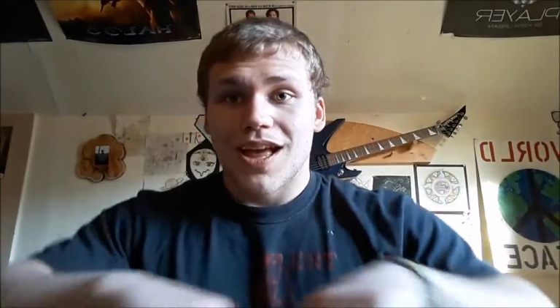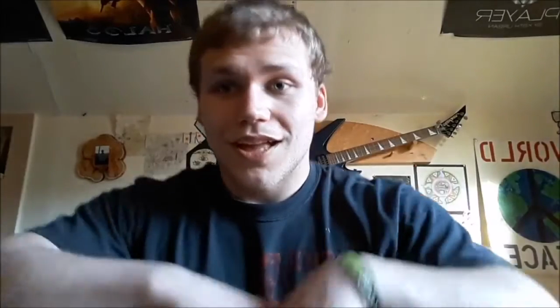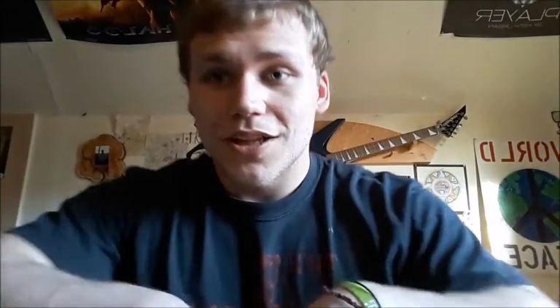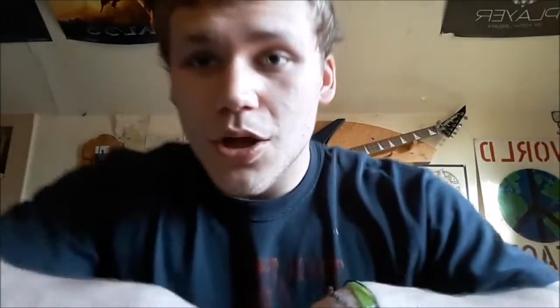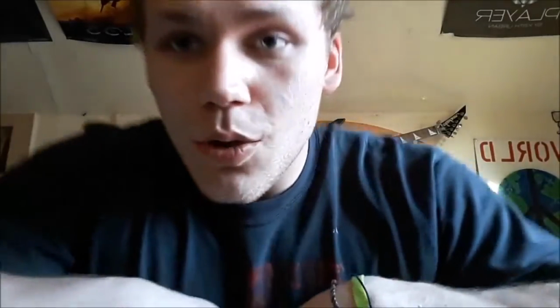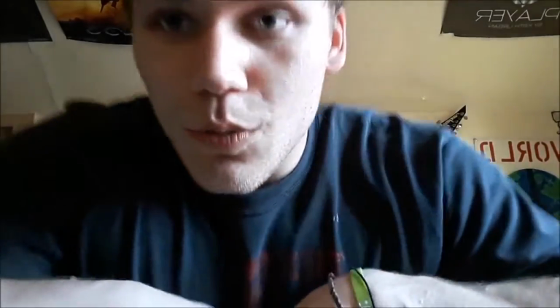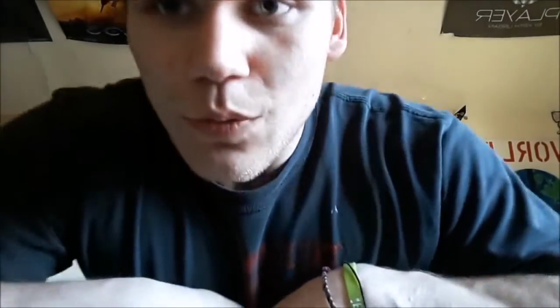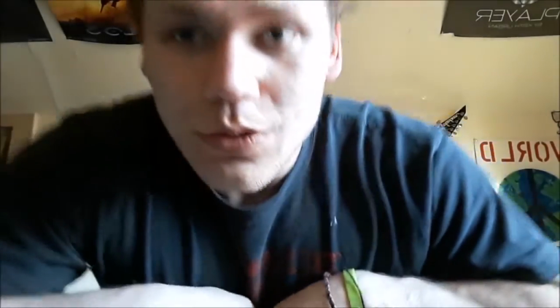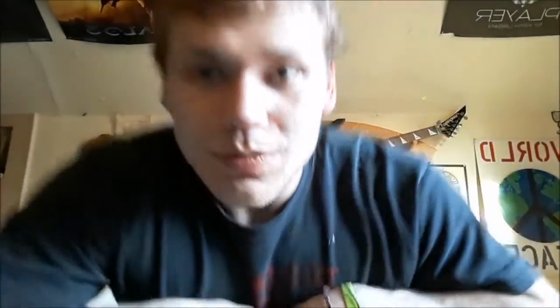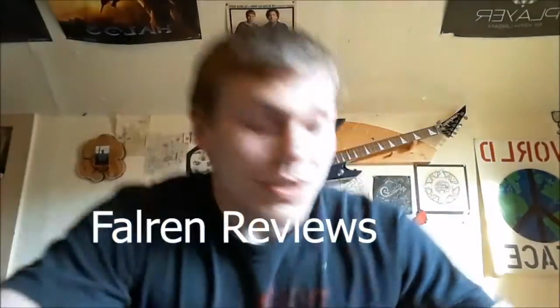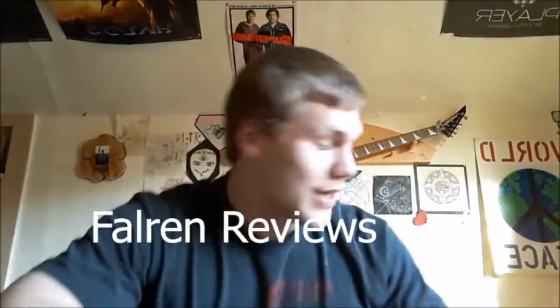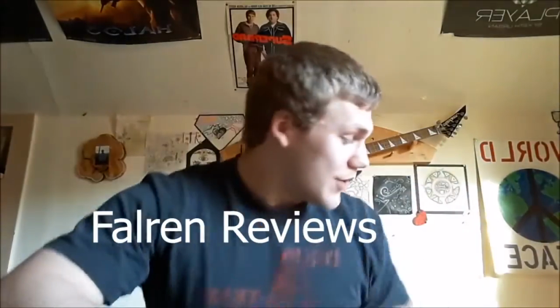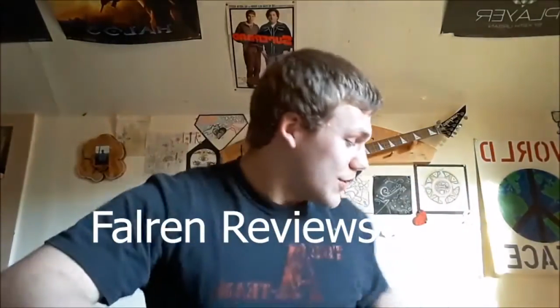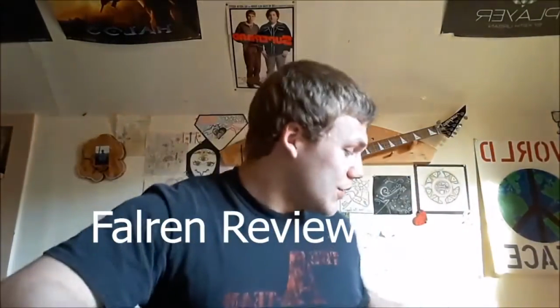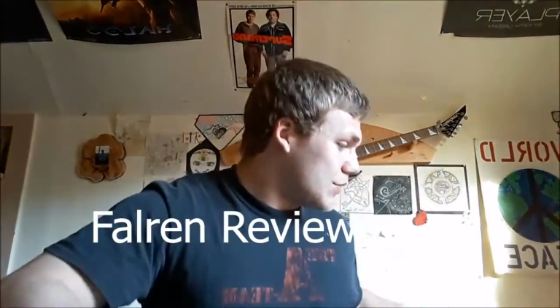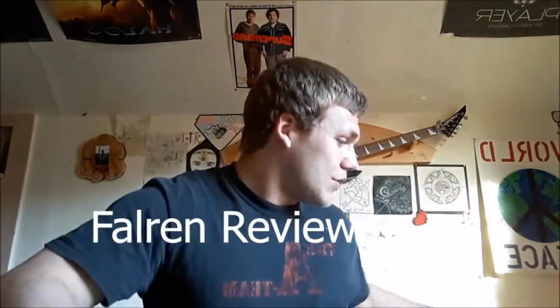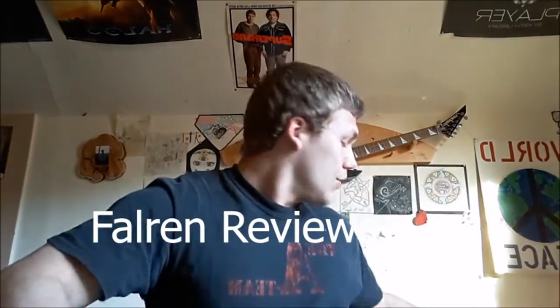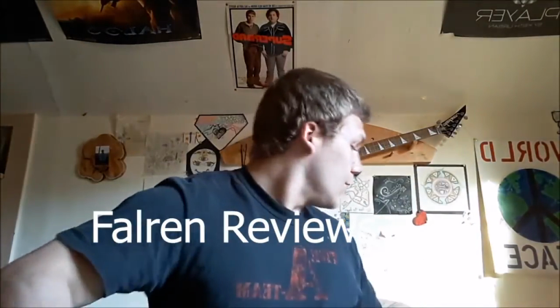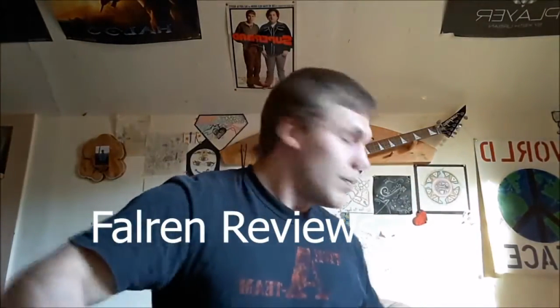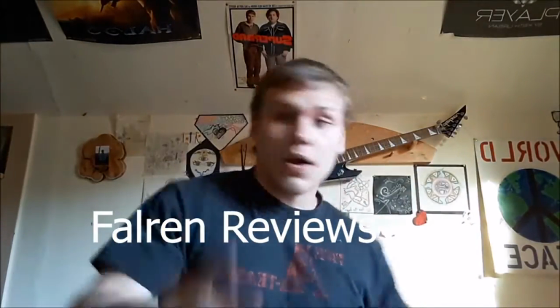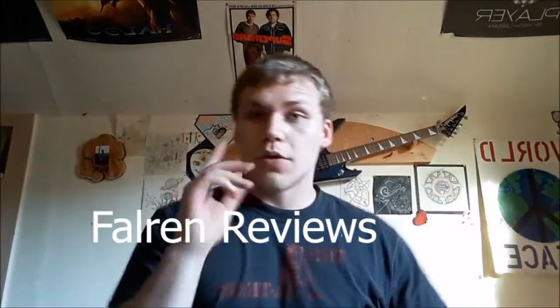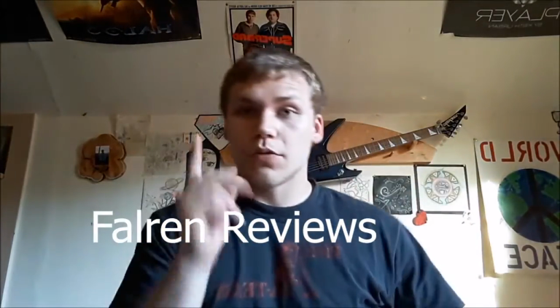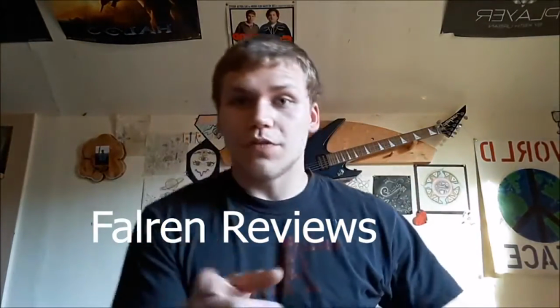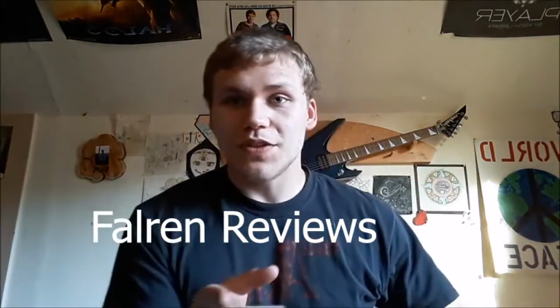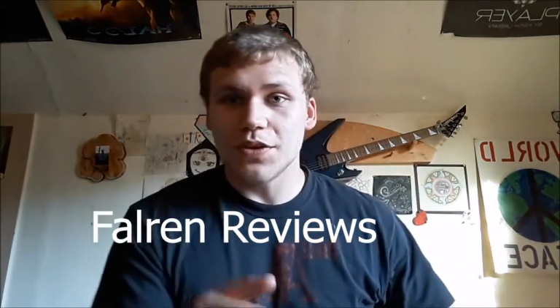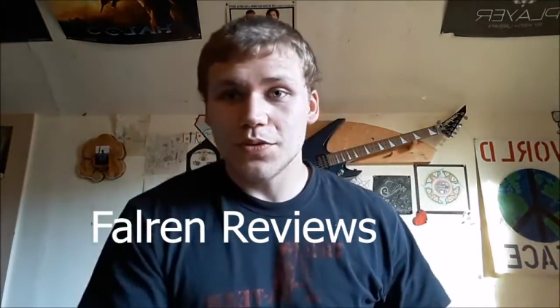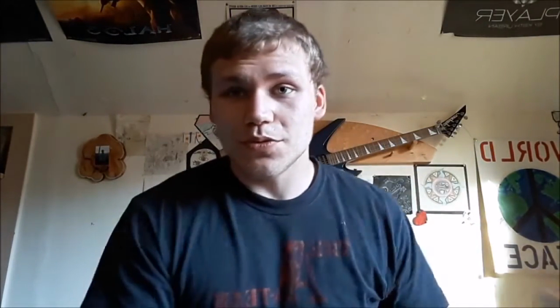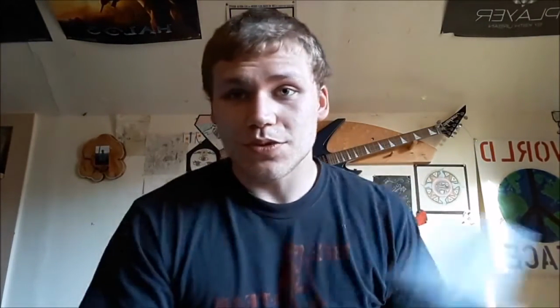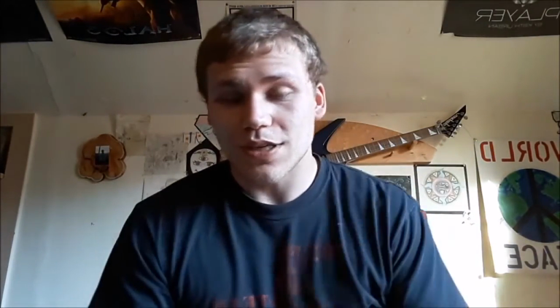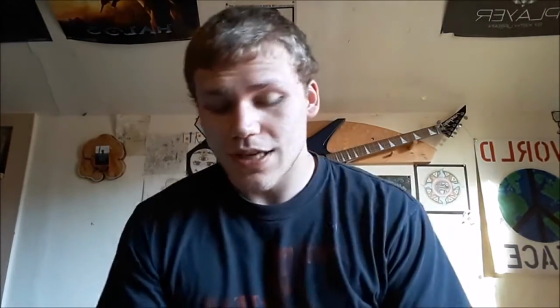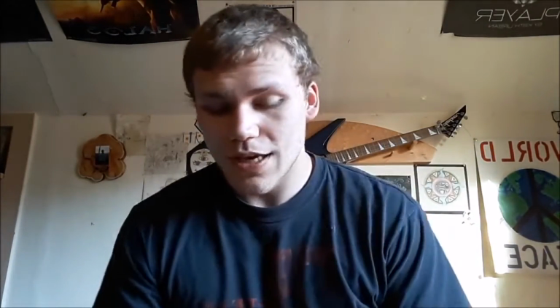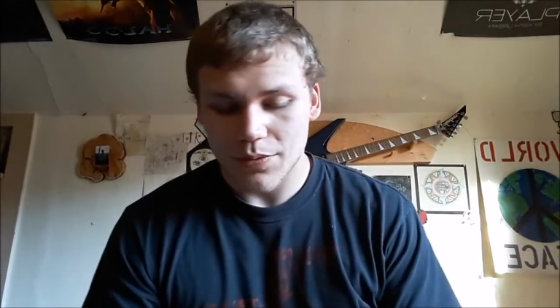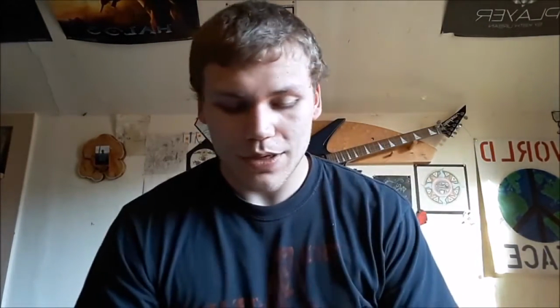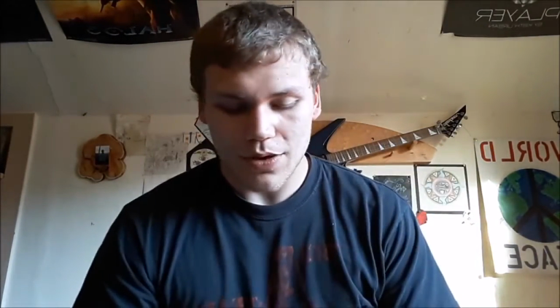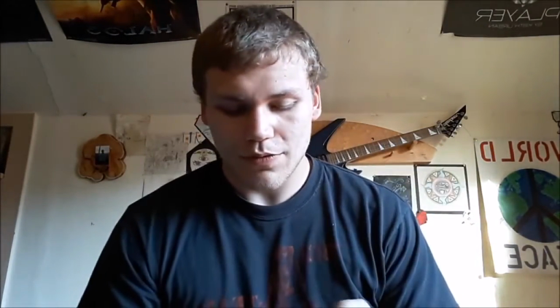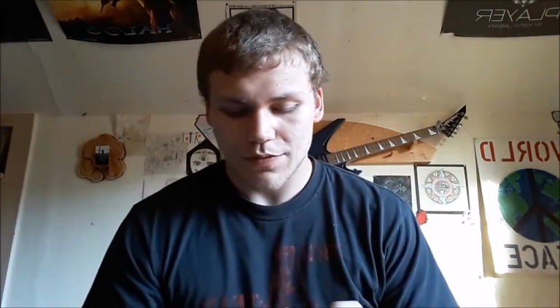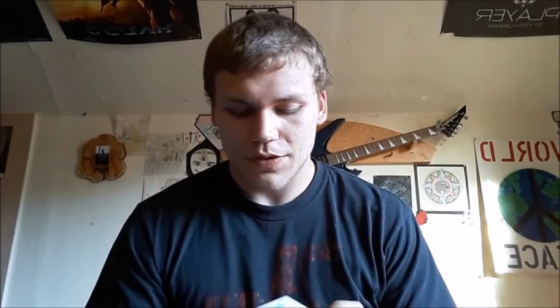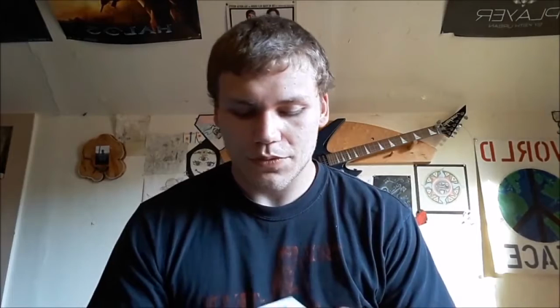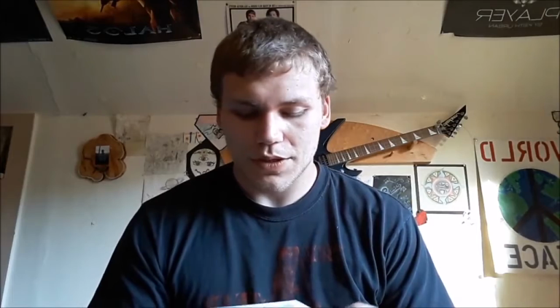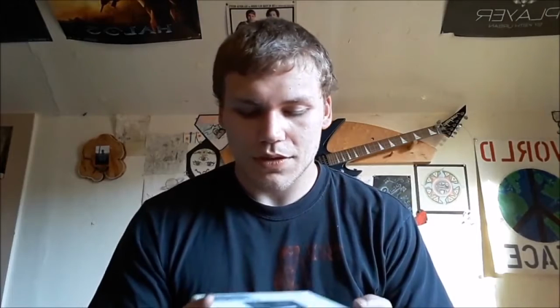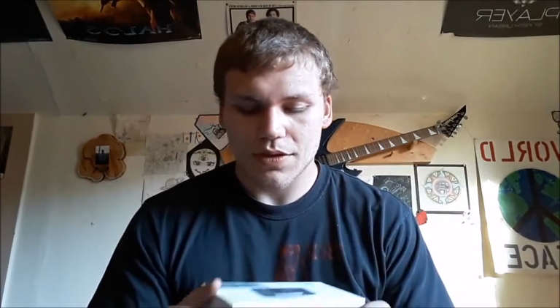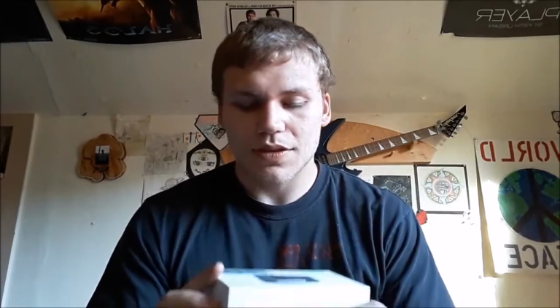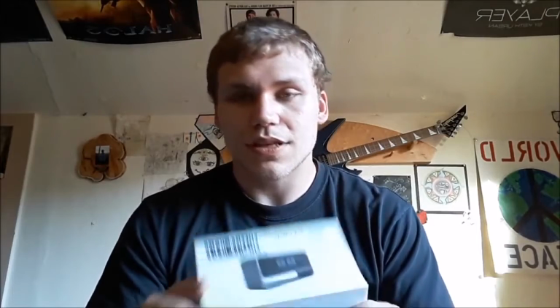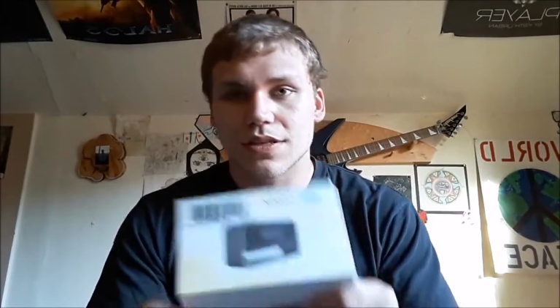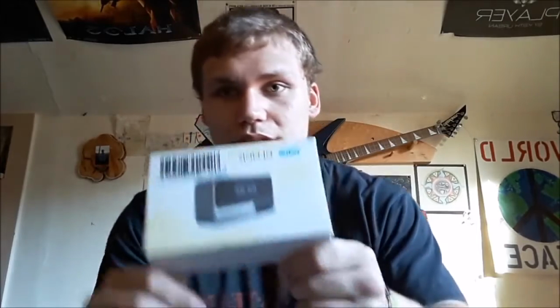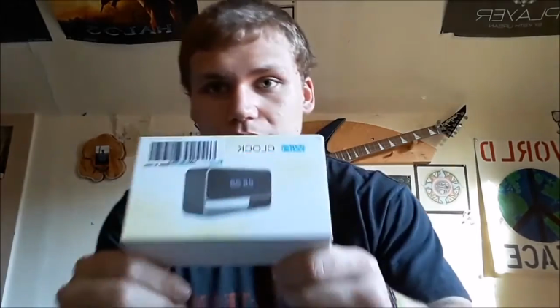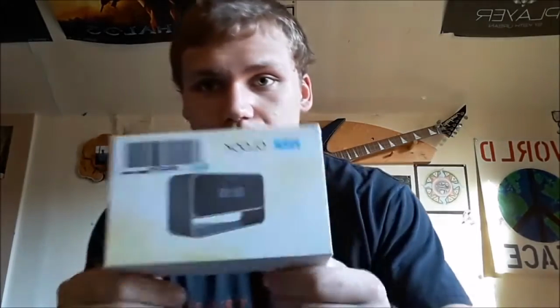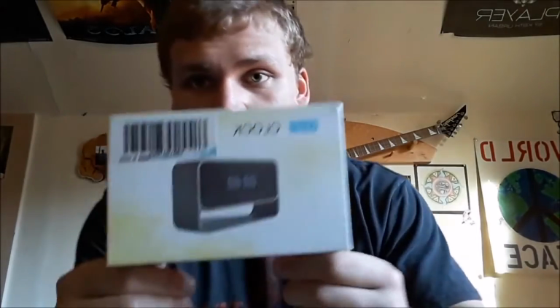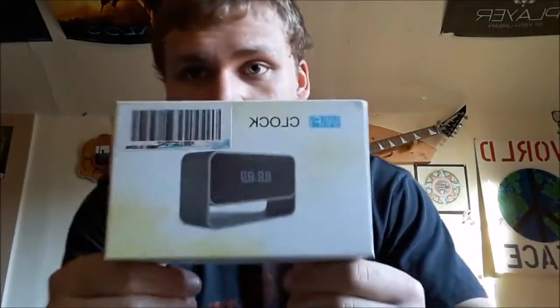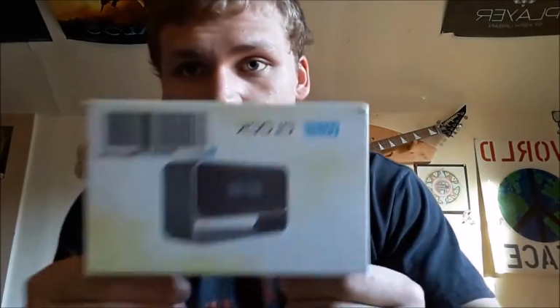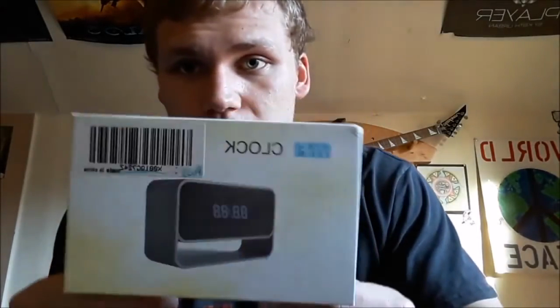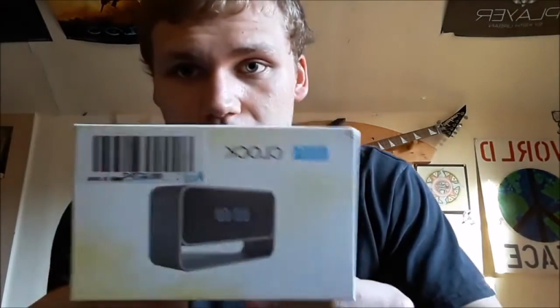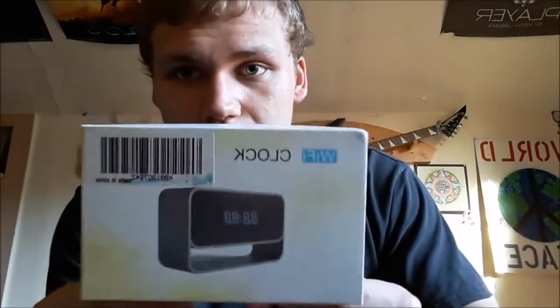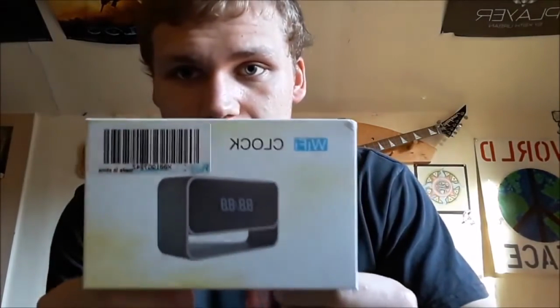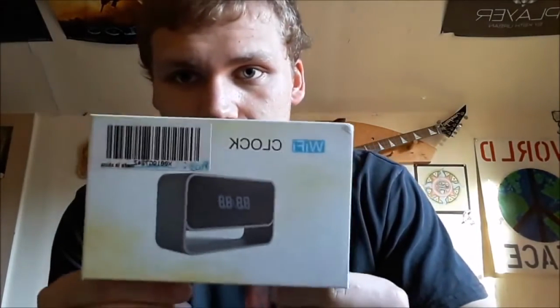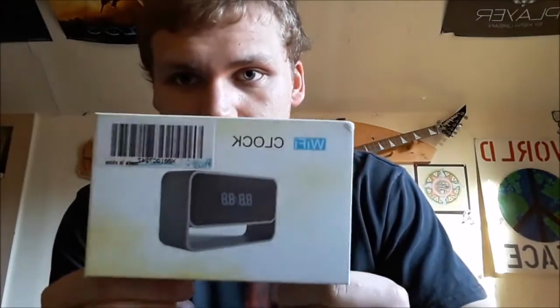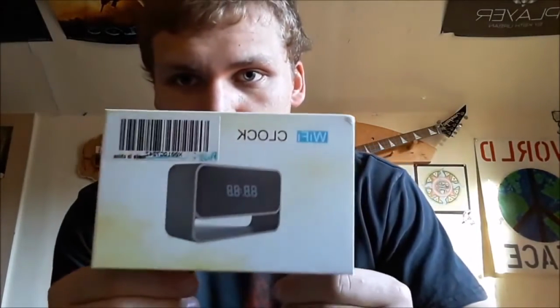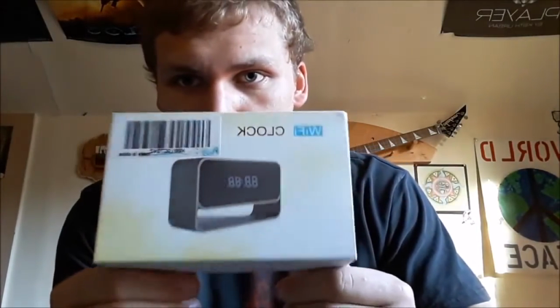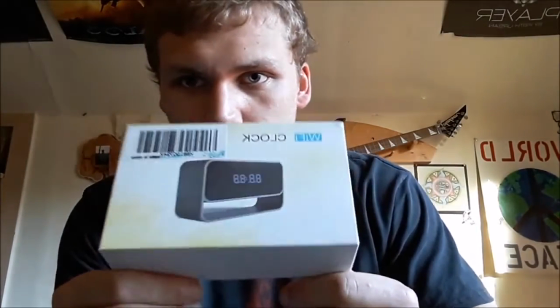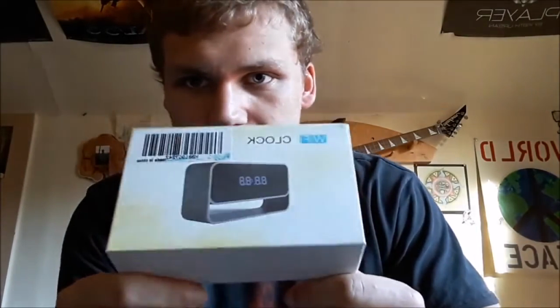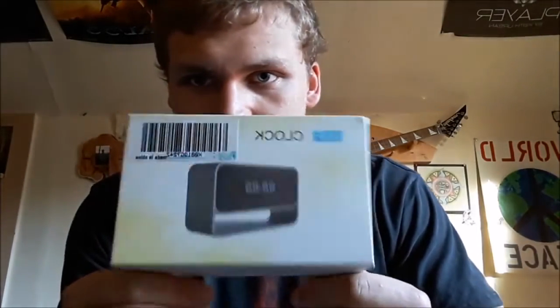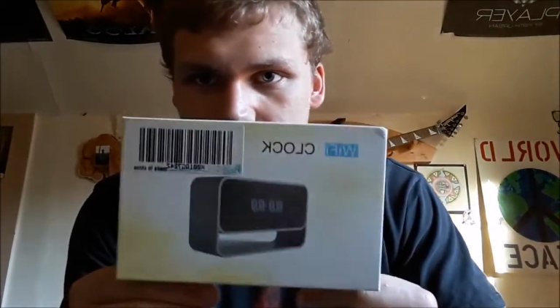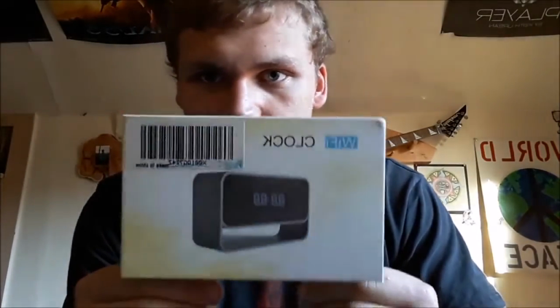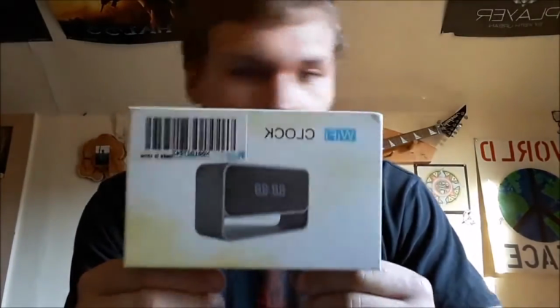Hello and welcome. Today we are reviewing this little hidden camera Wi-Fi clock.